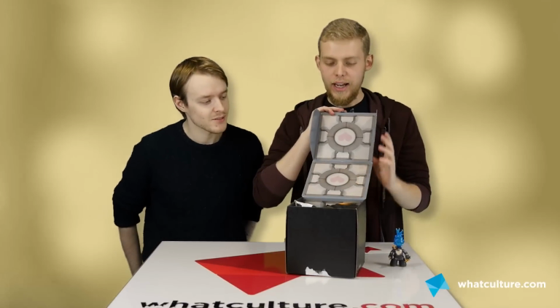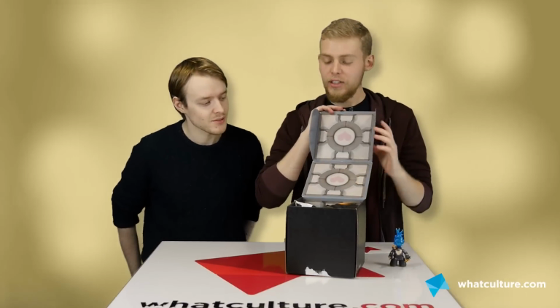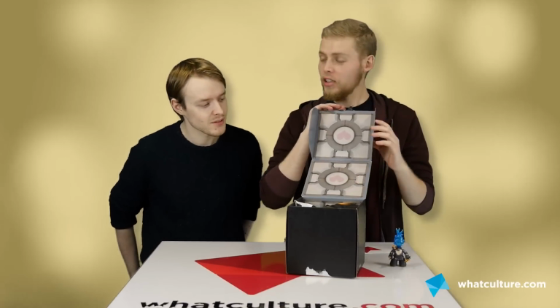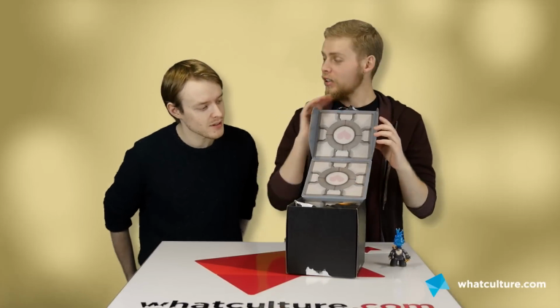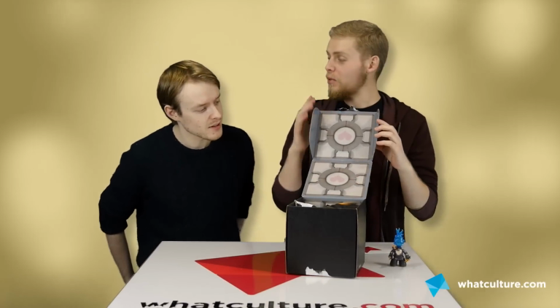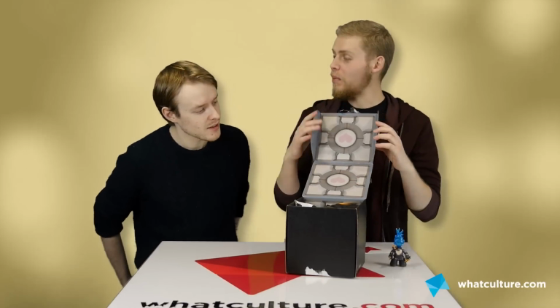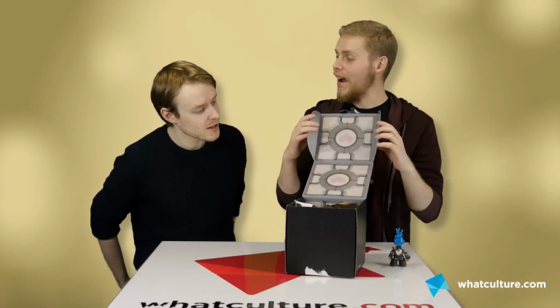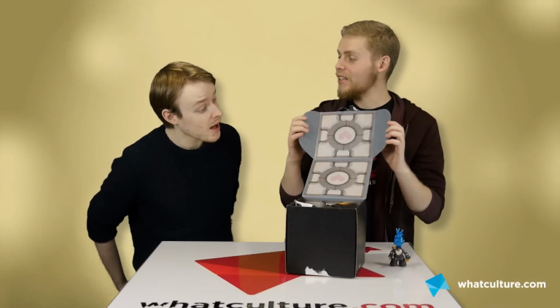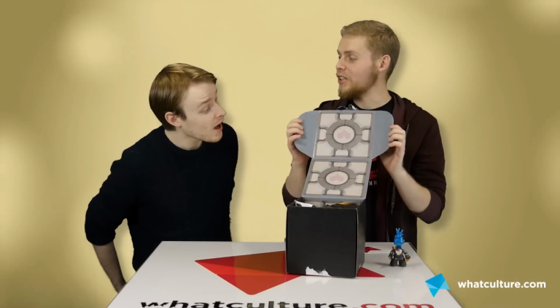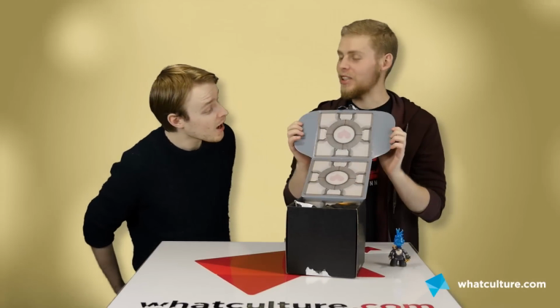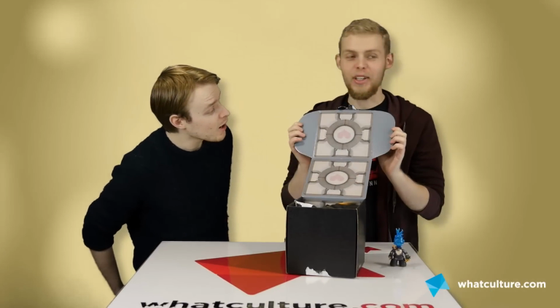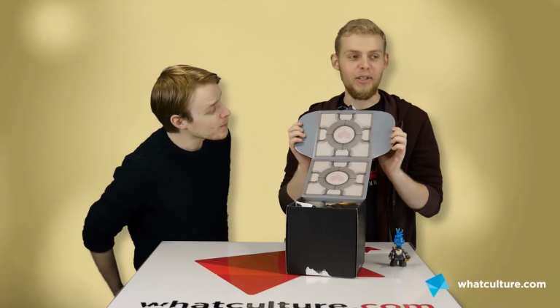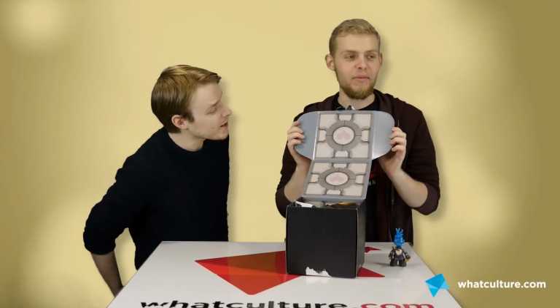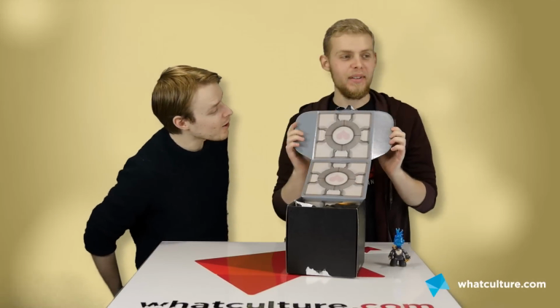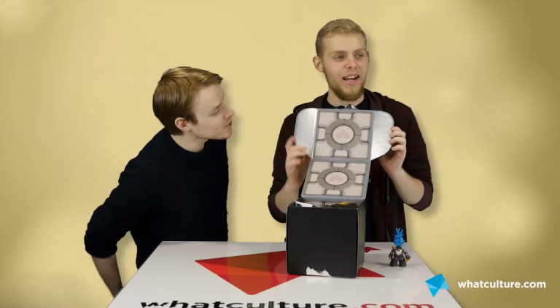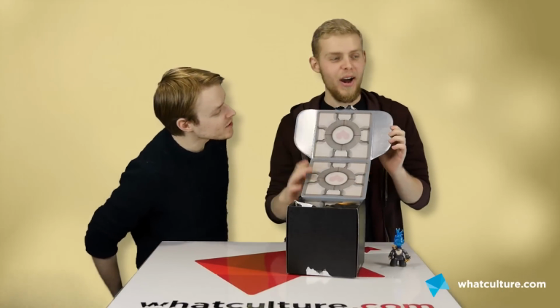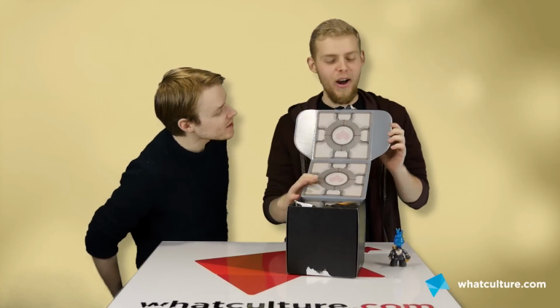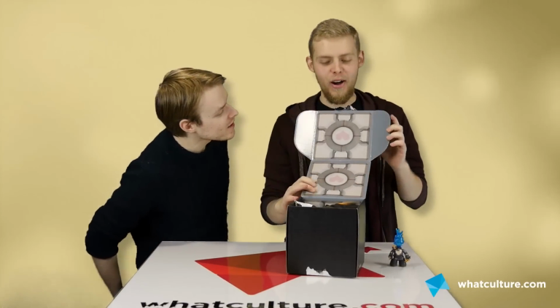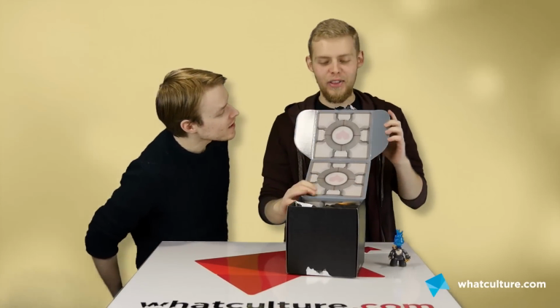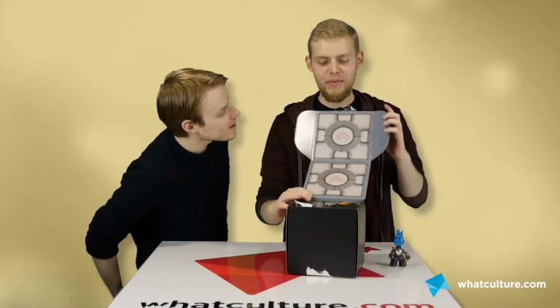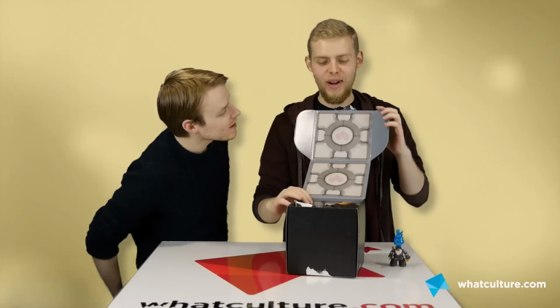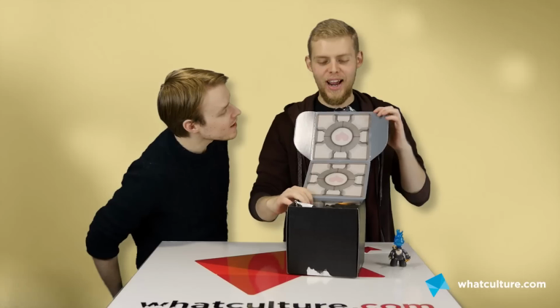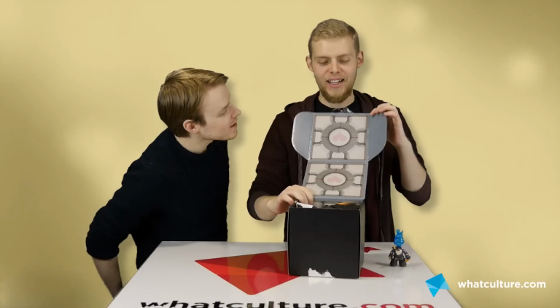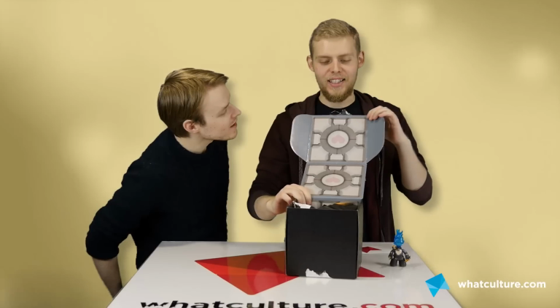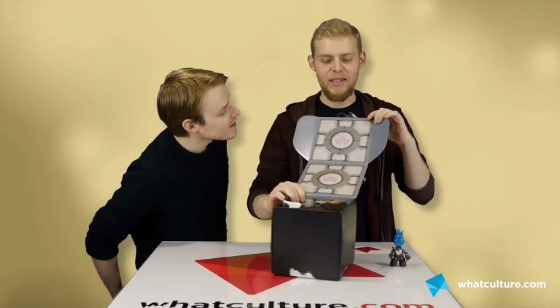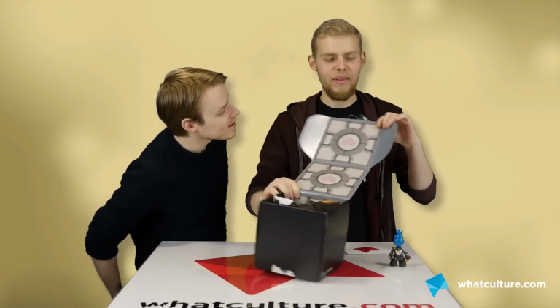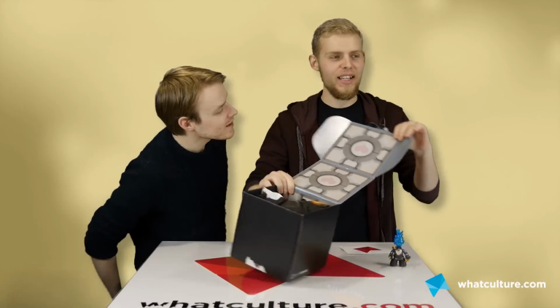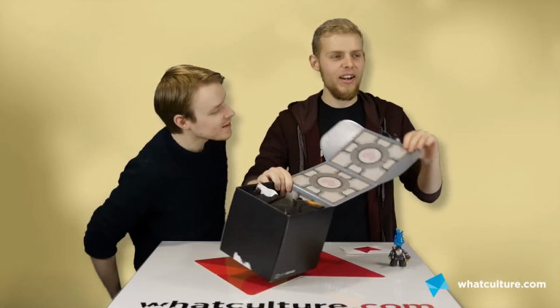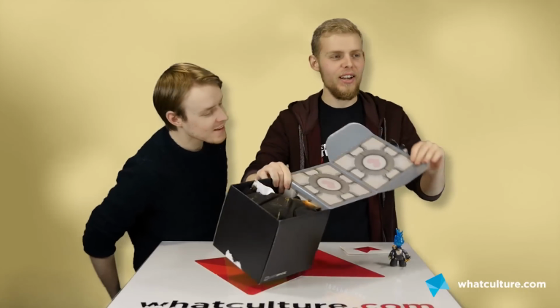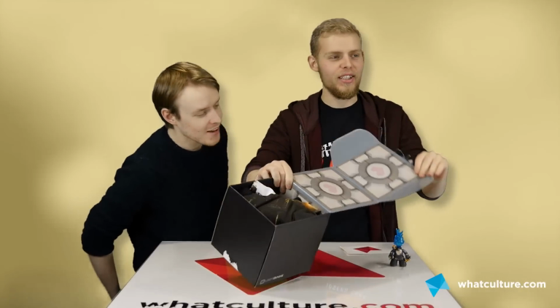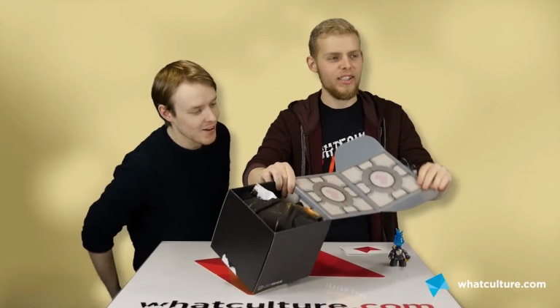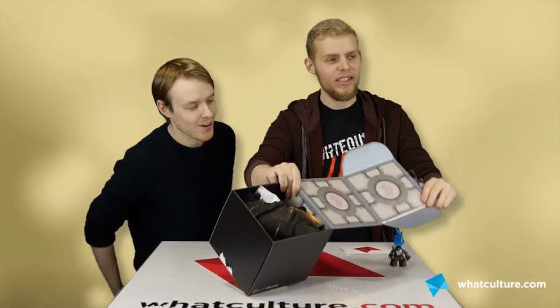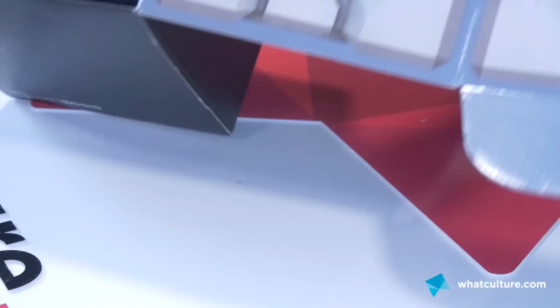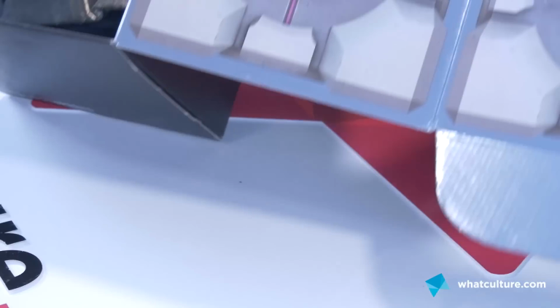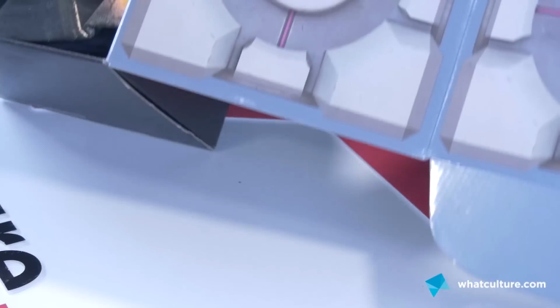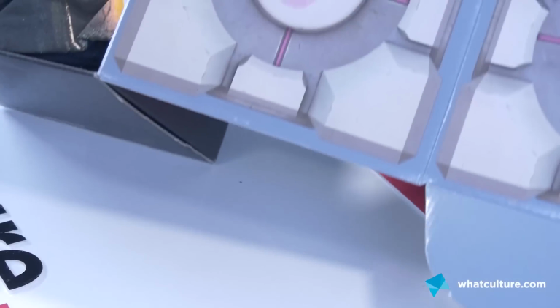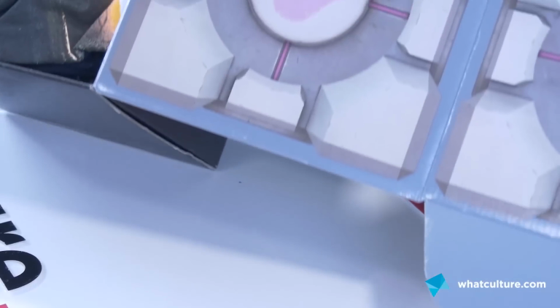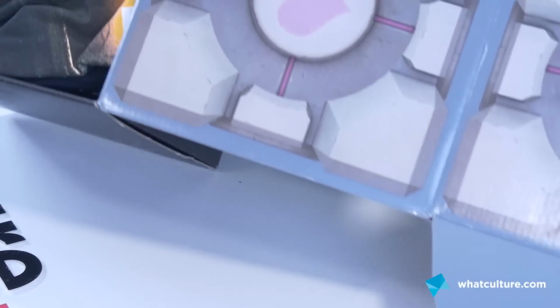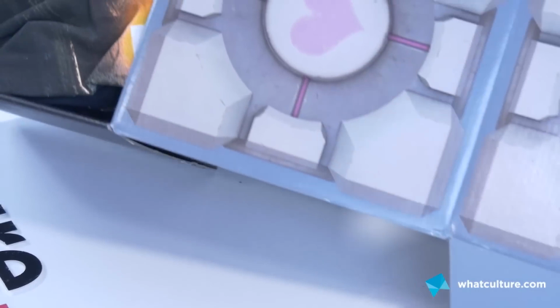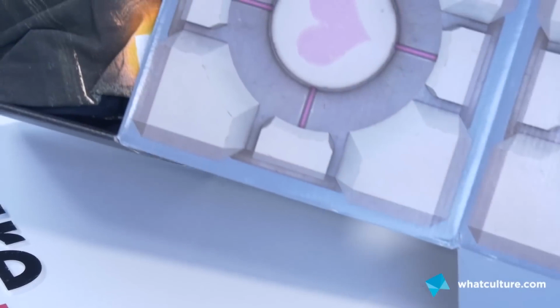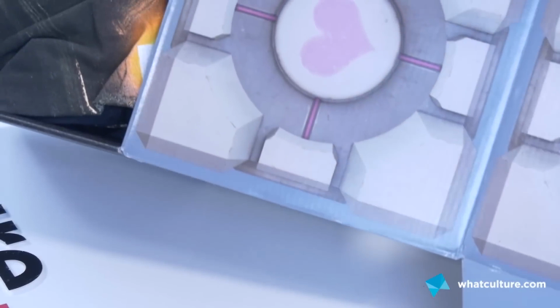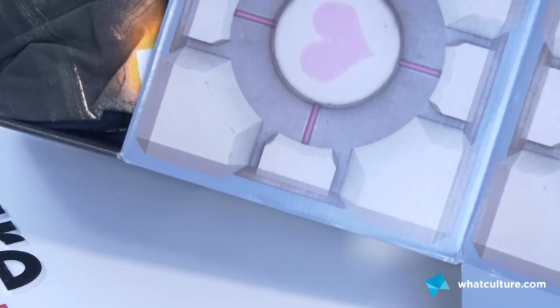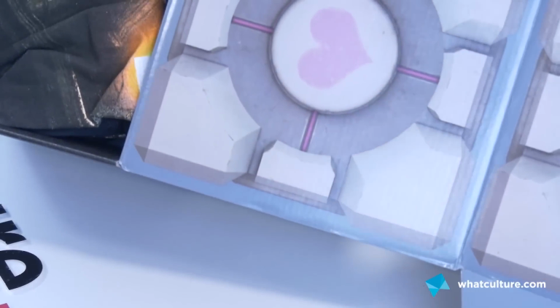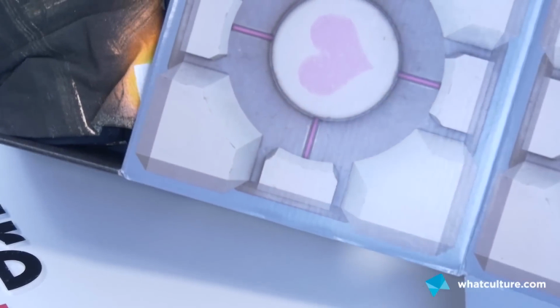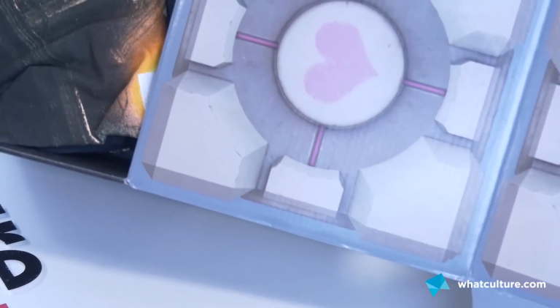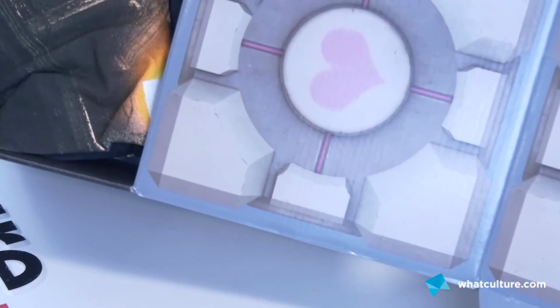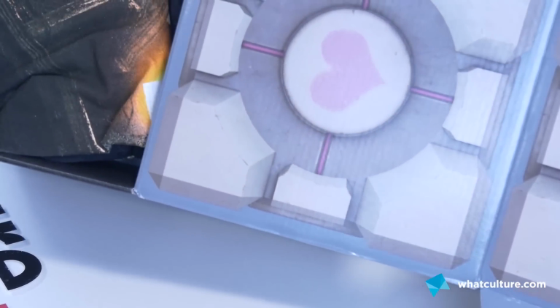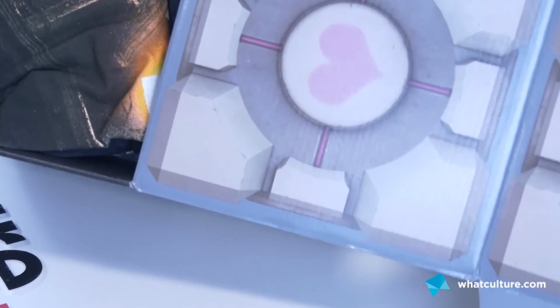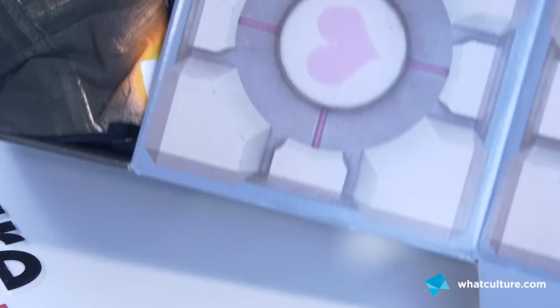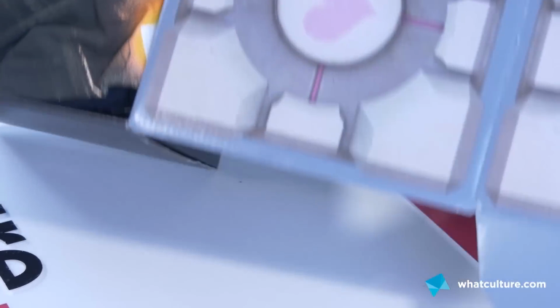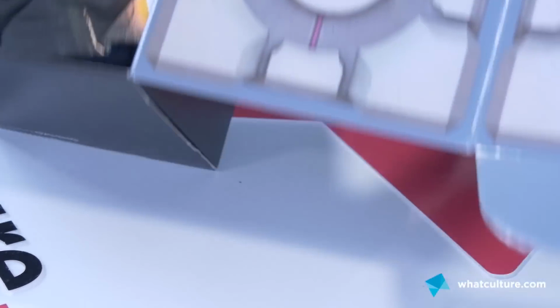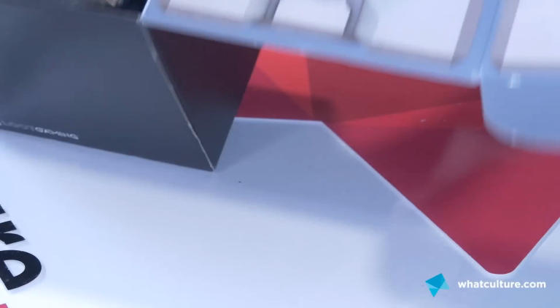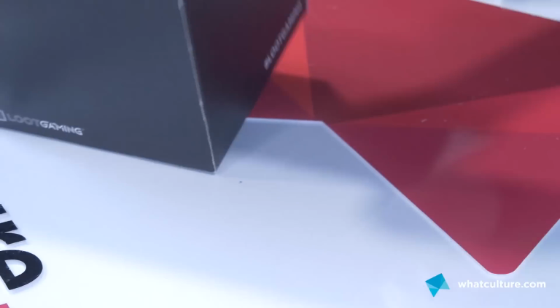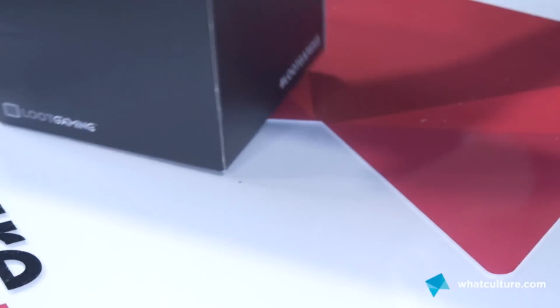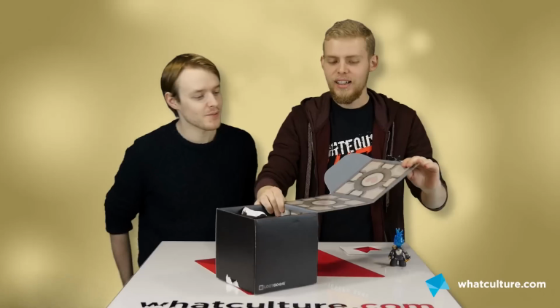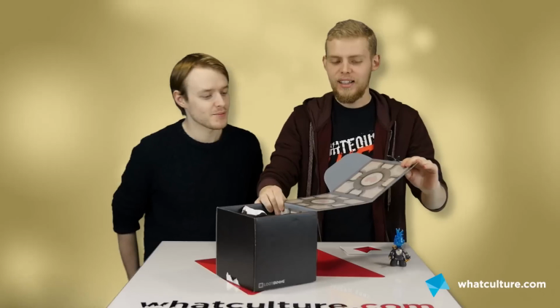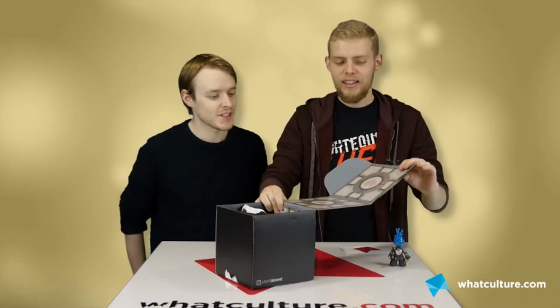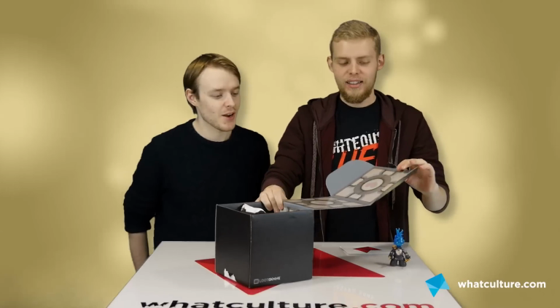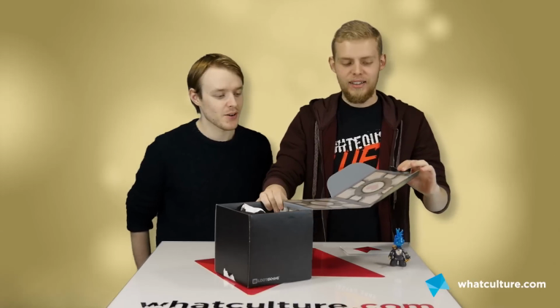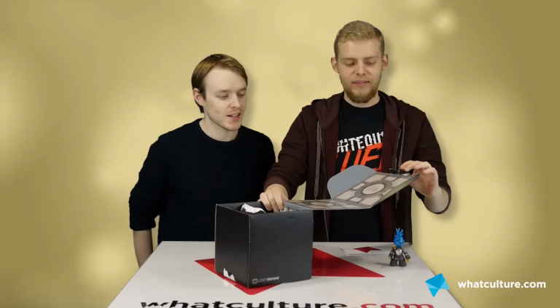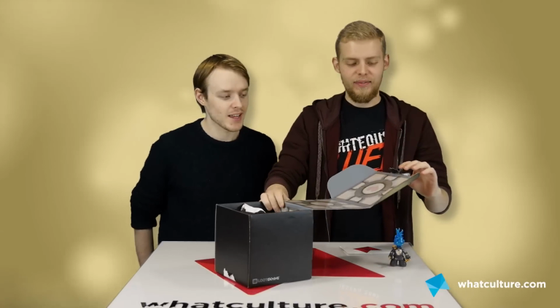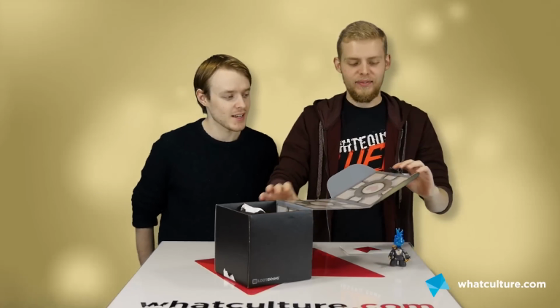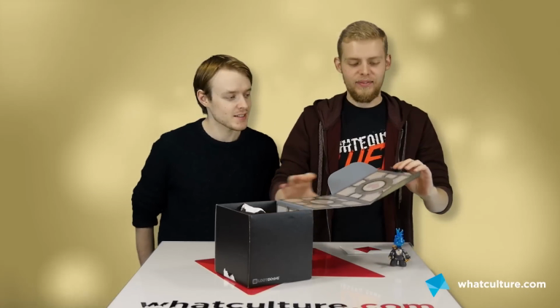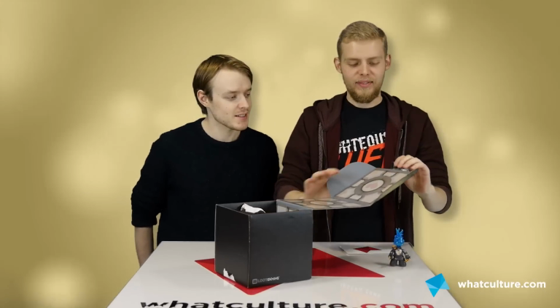It's a companion cube! Oh my God. This might actually be good. We'll be fighting over that to go on our desks.